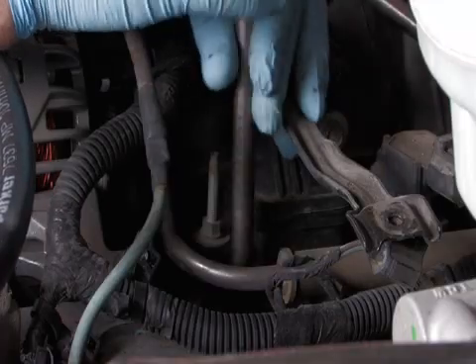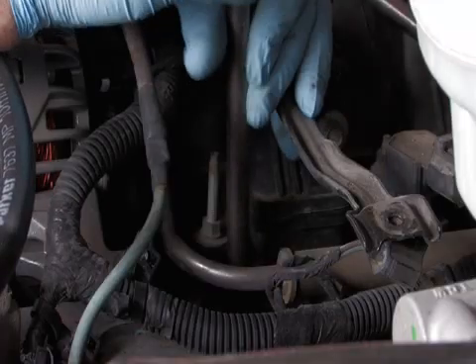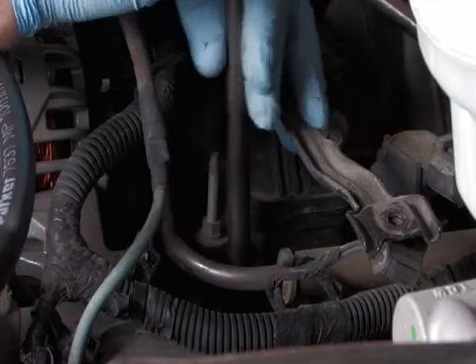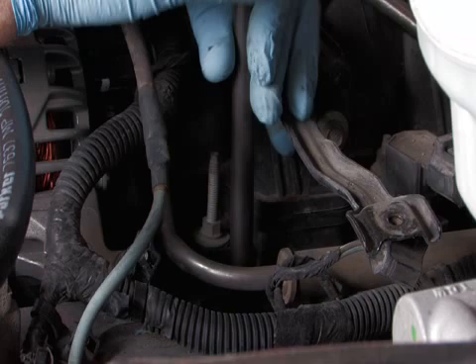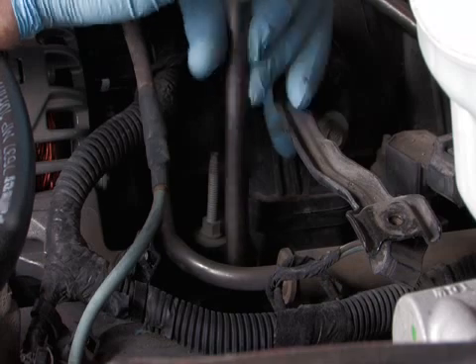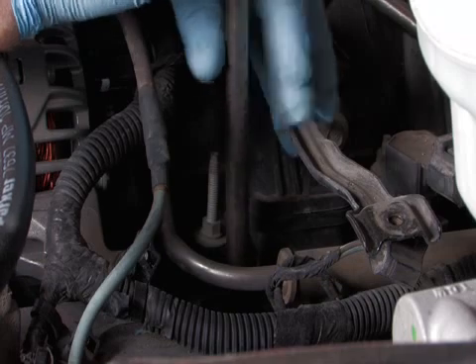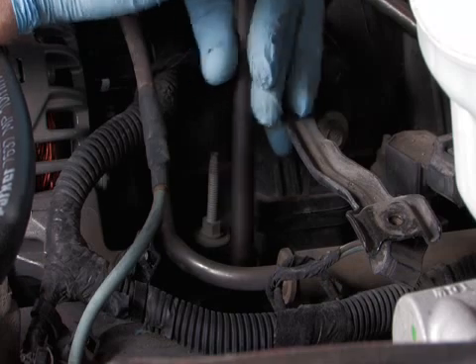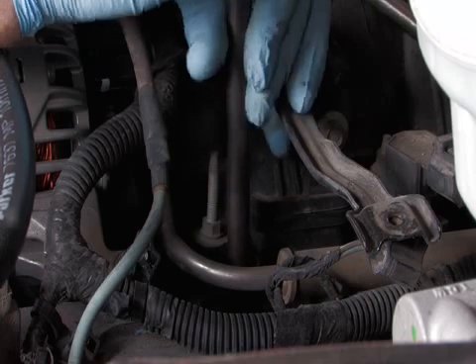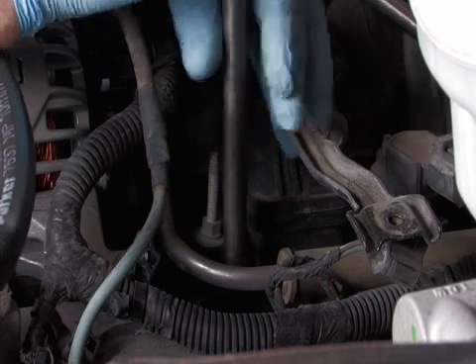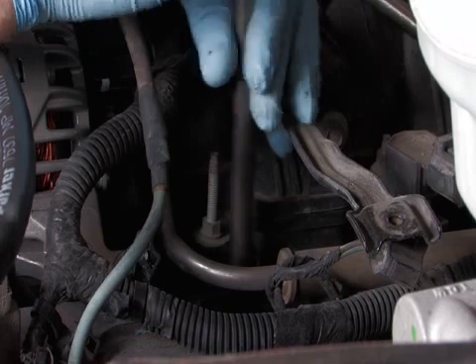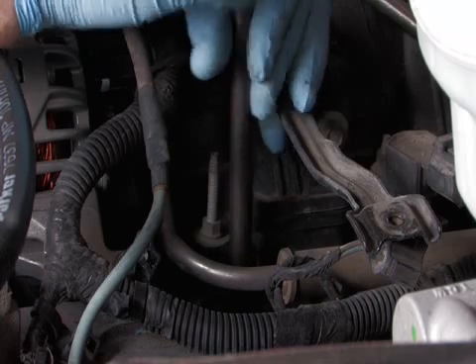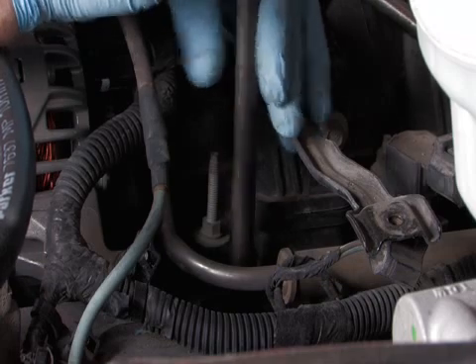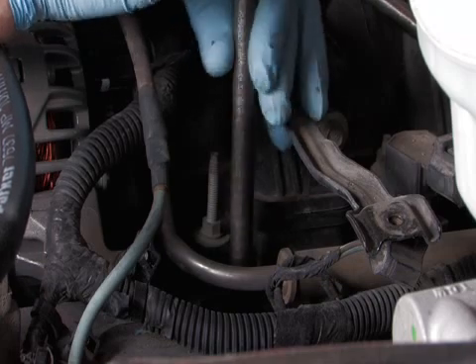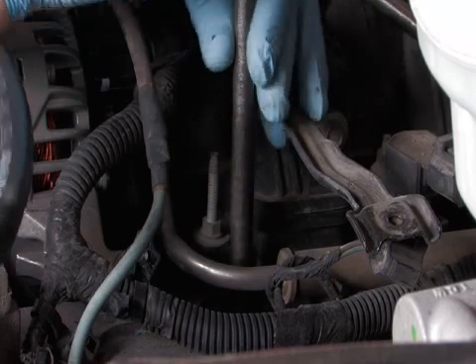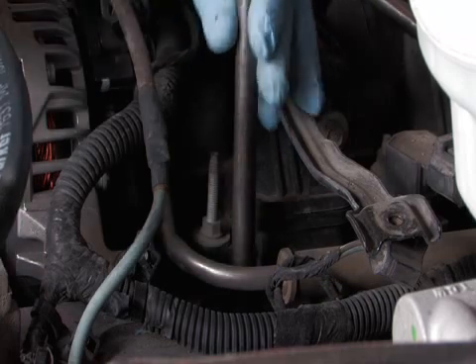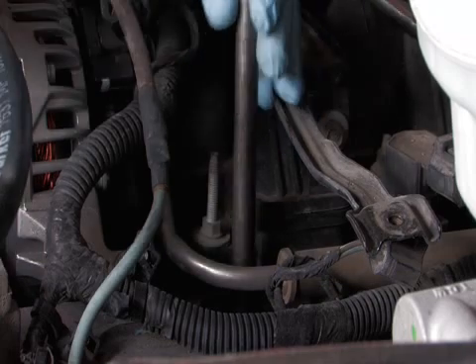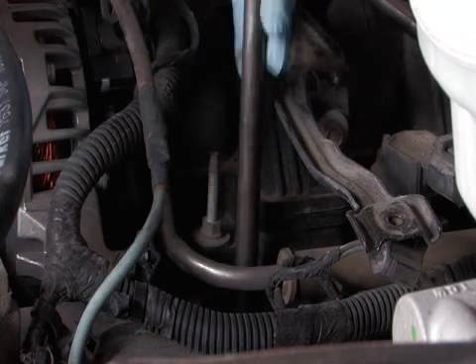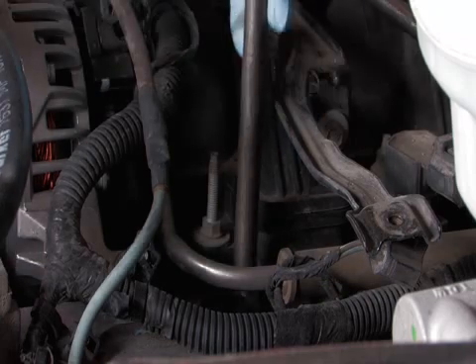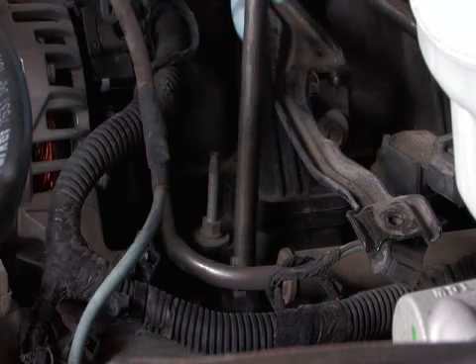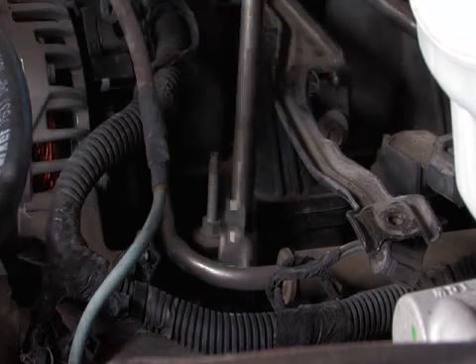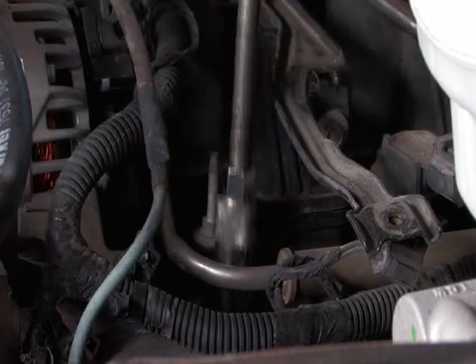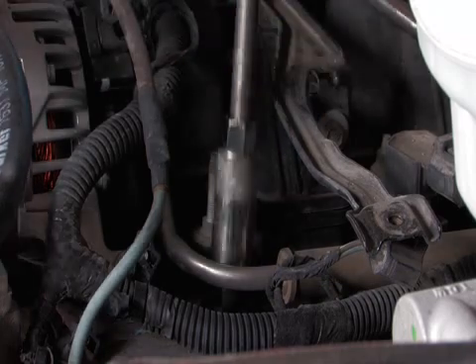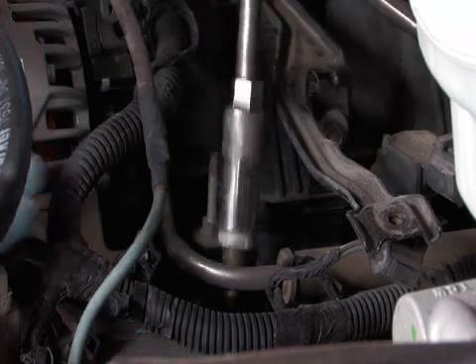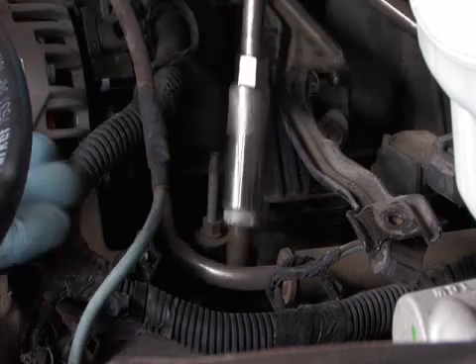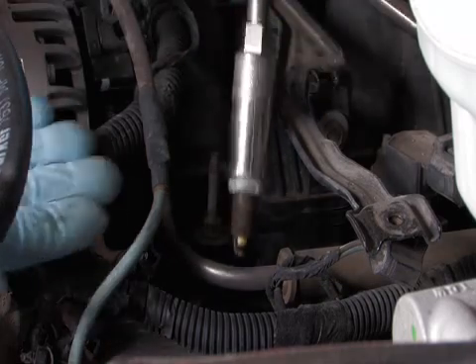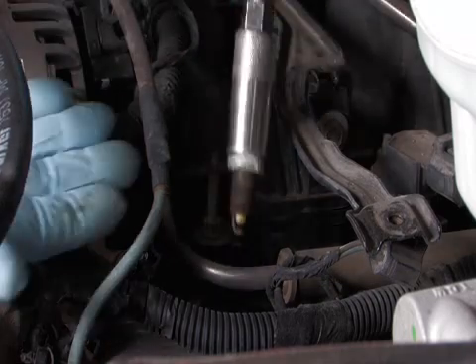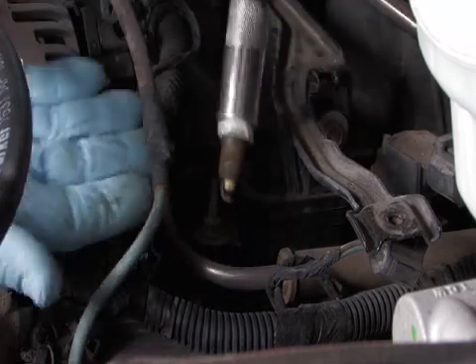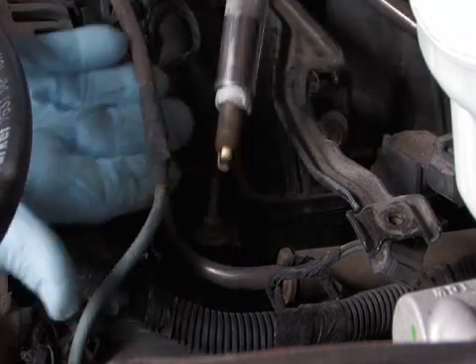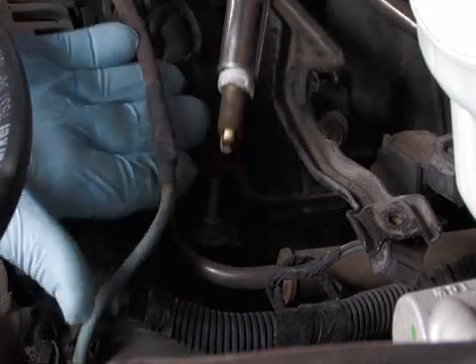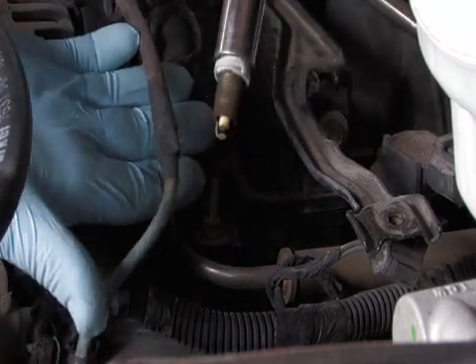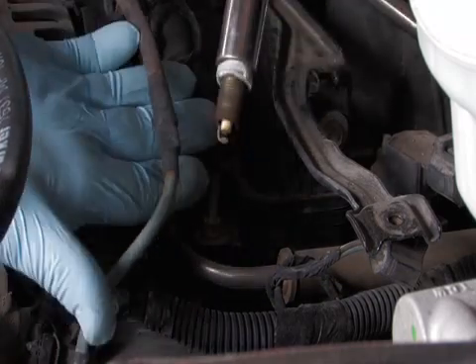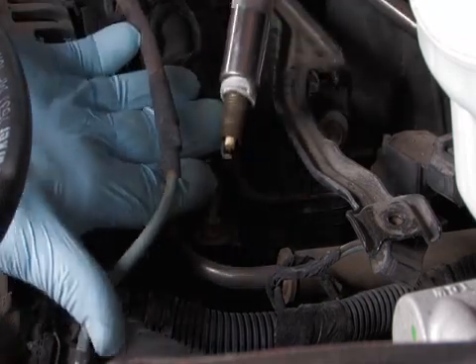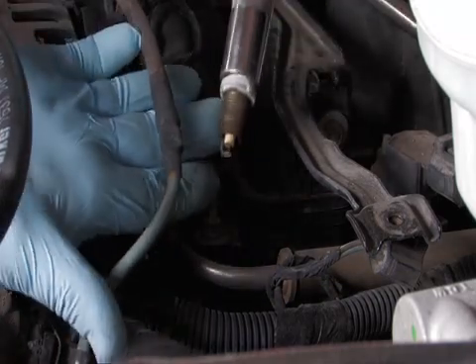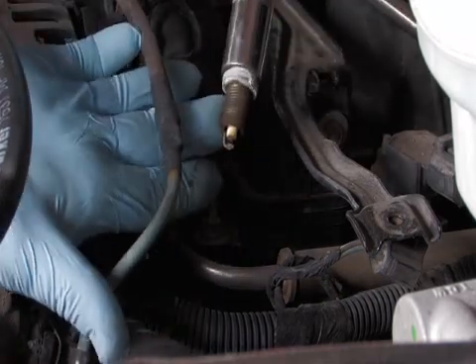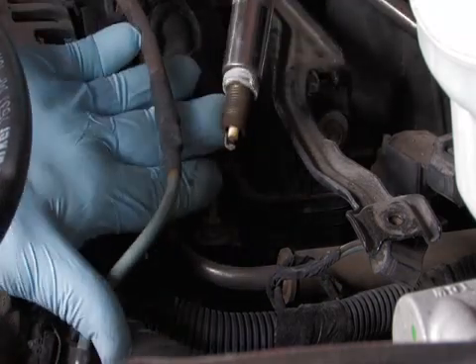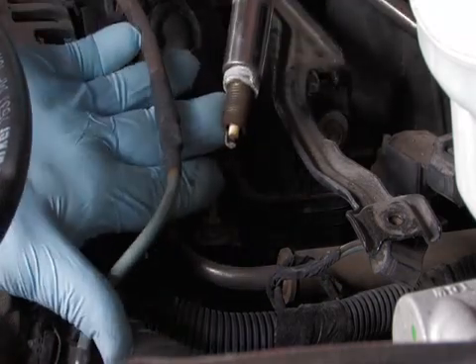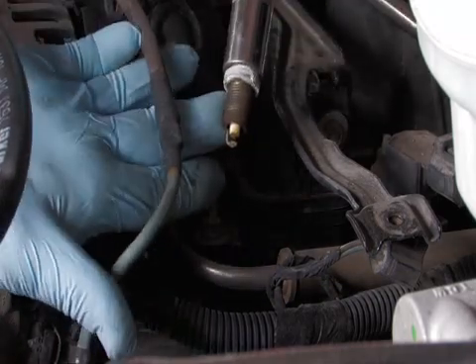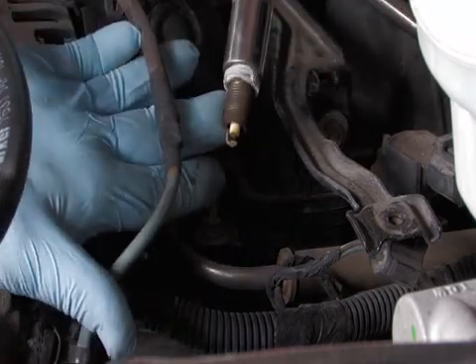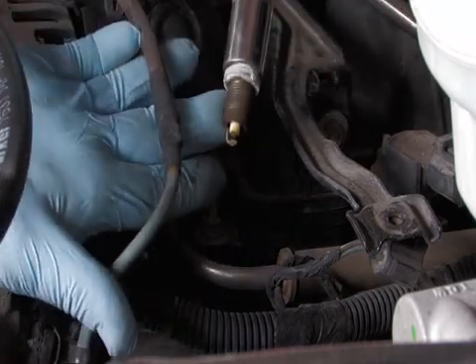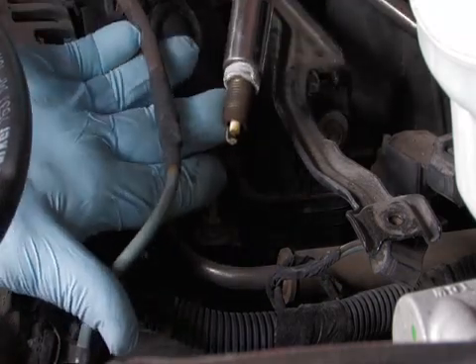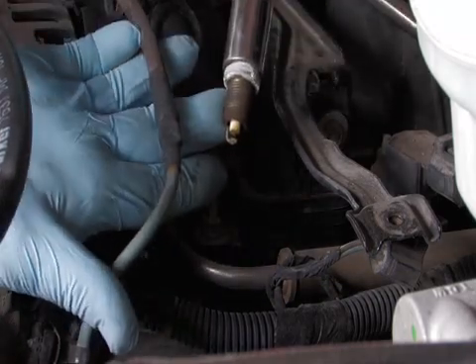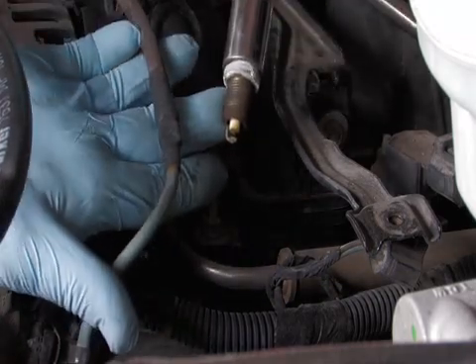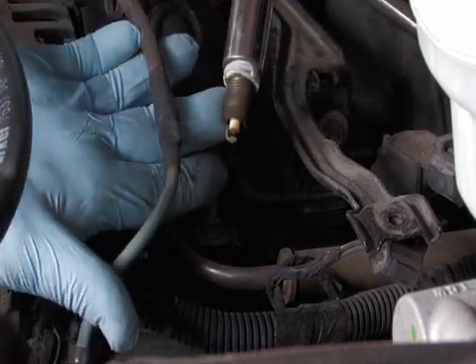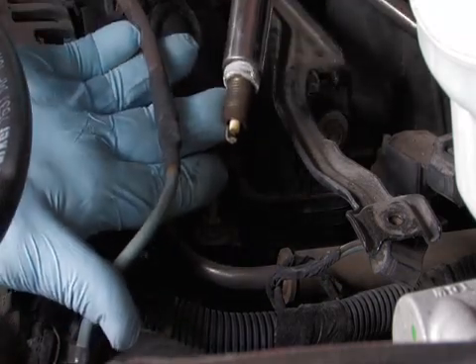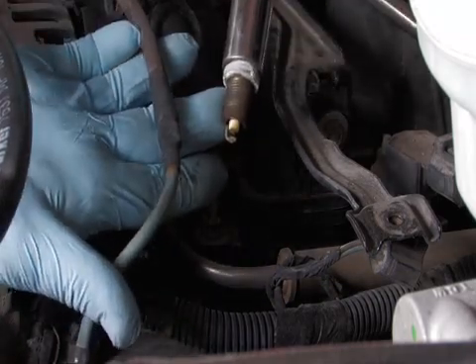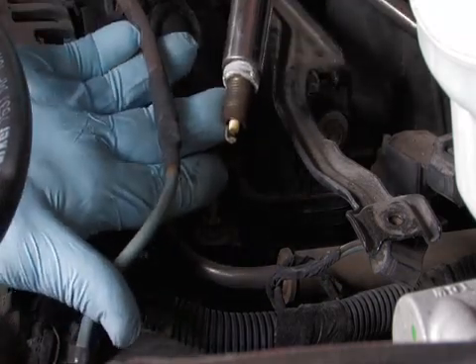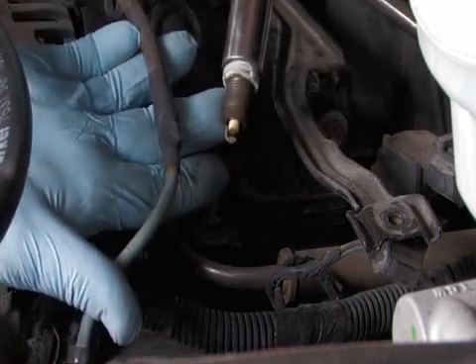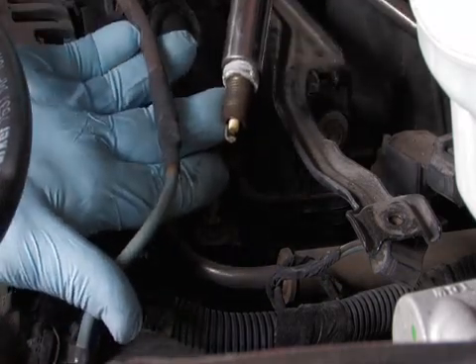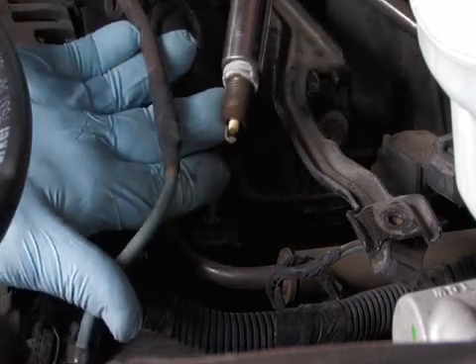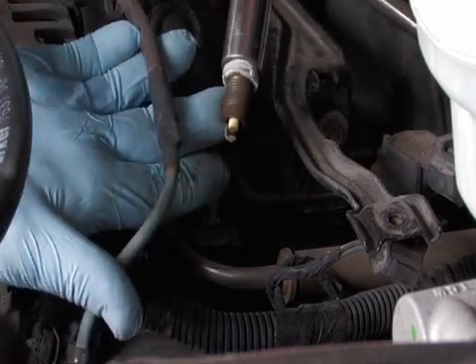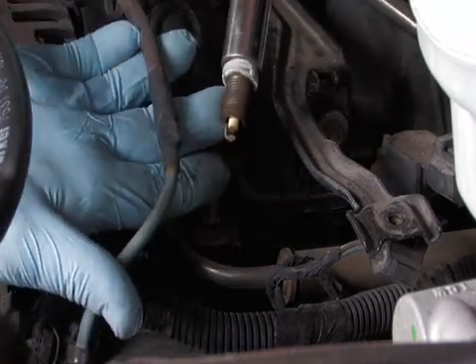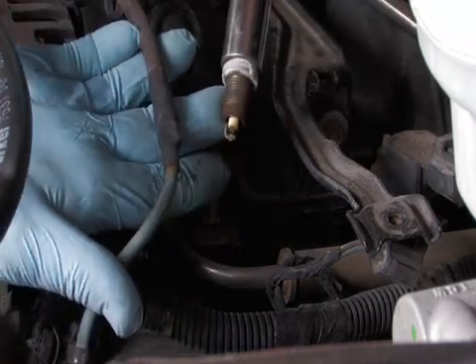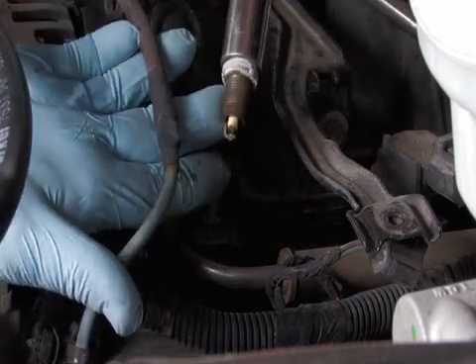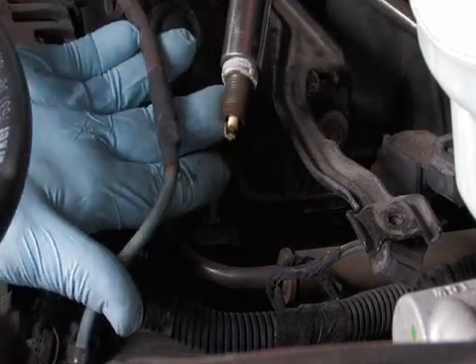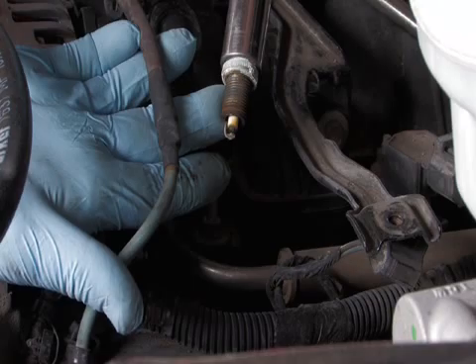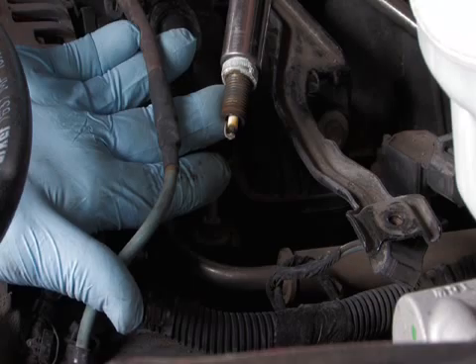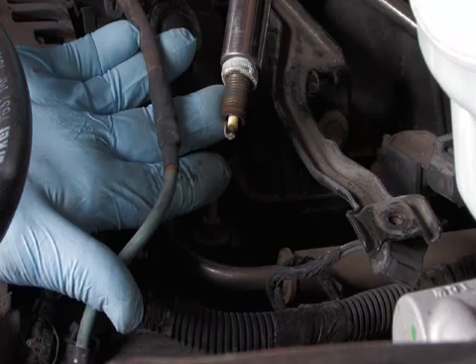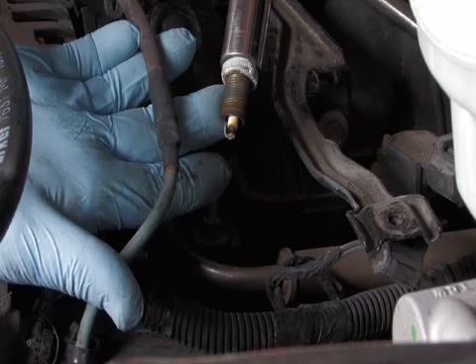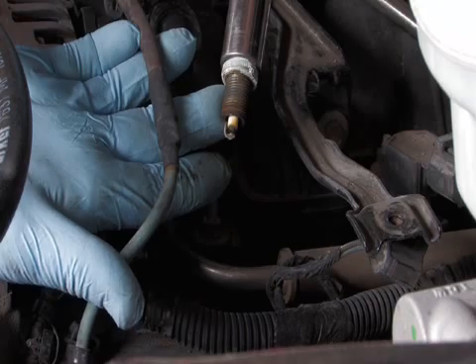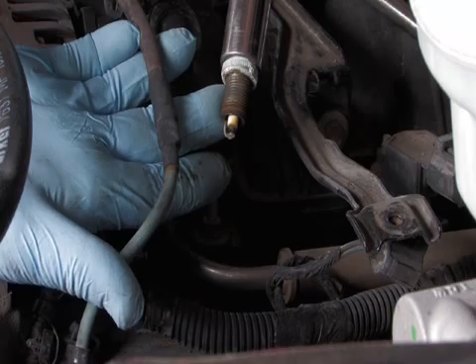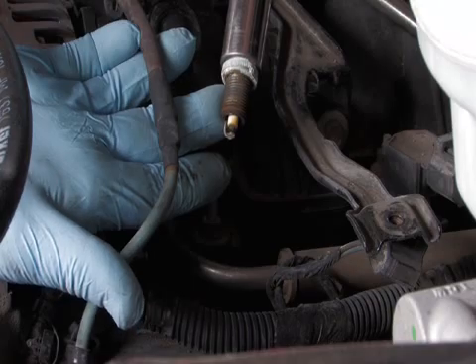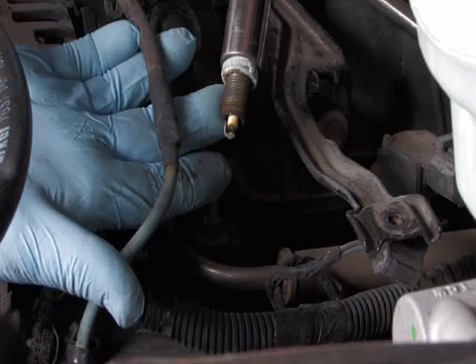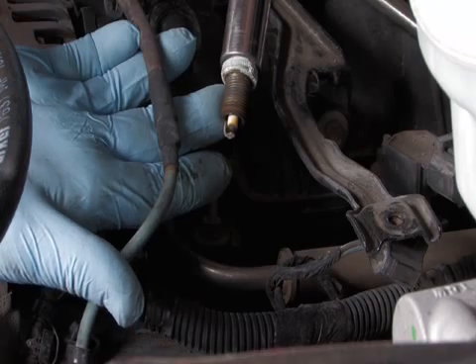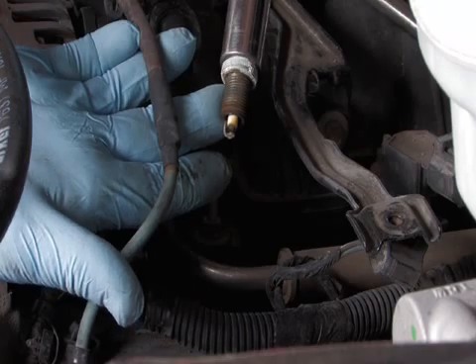Next, label all of the plug wires for installation reference. Remove the rest of the spark plug wires and spark plugs.